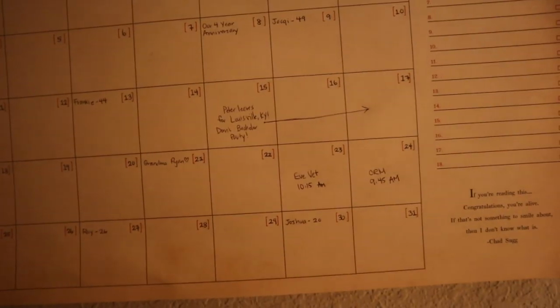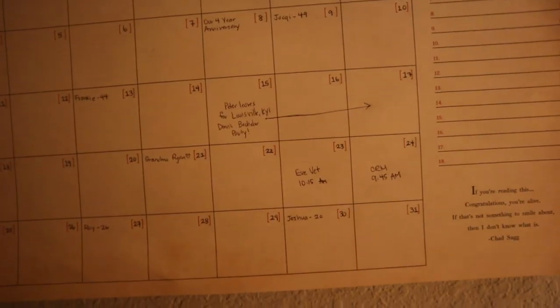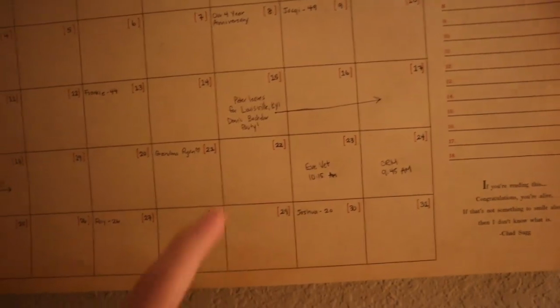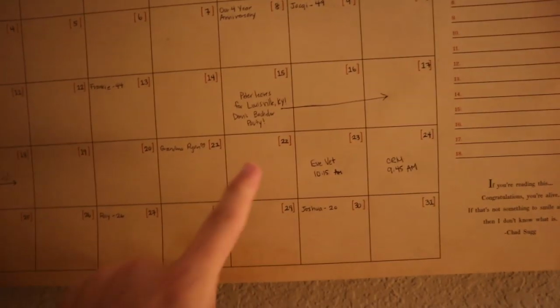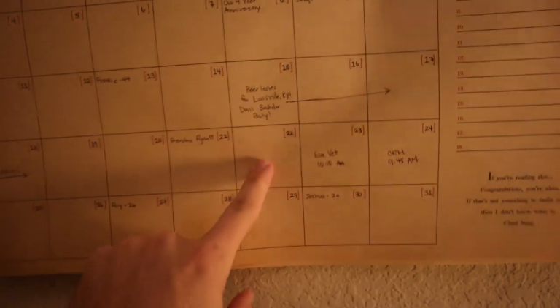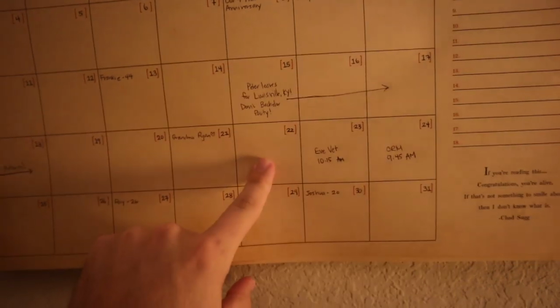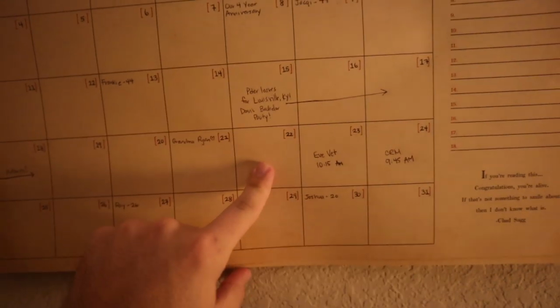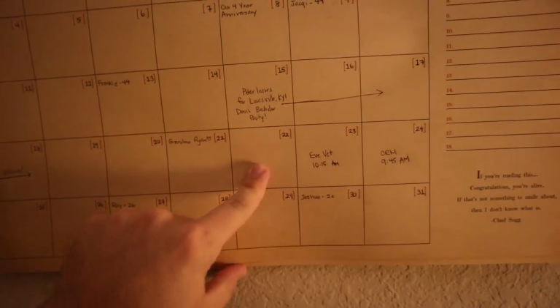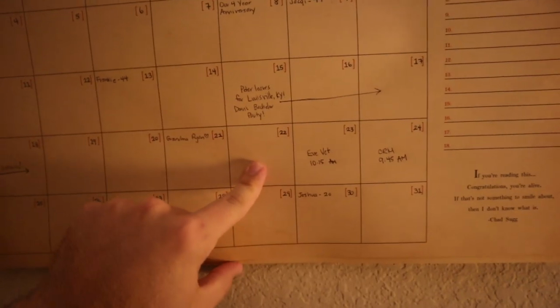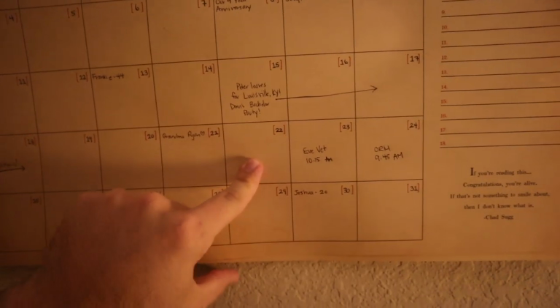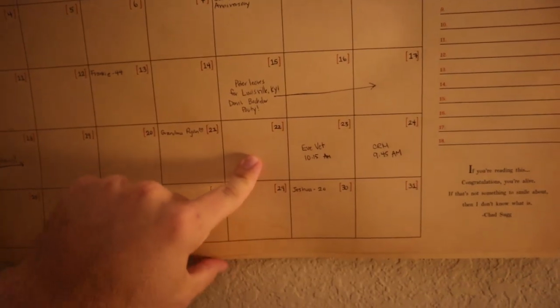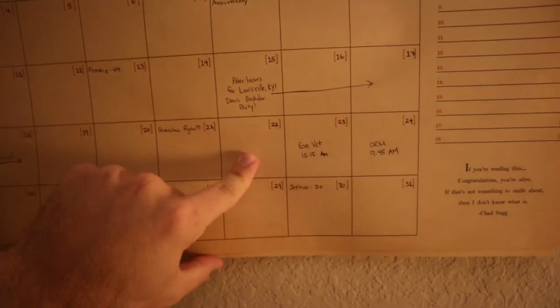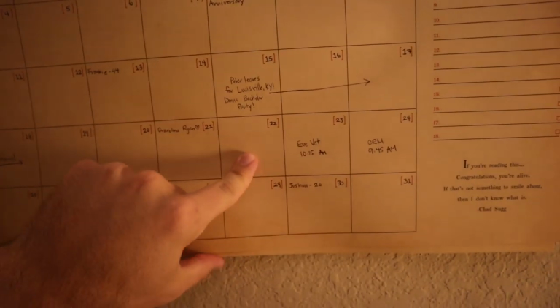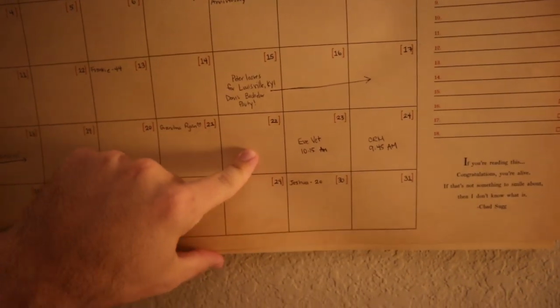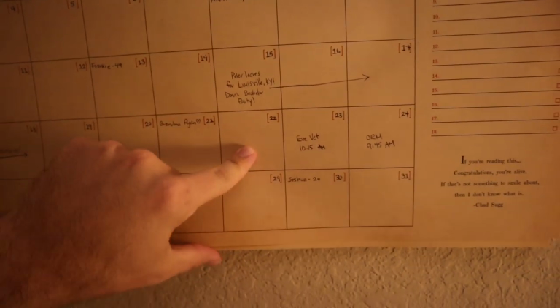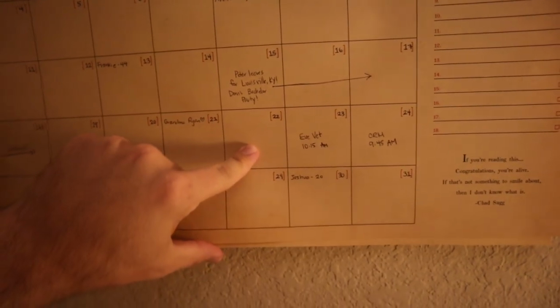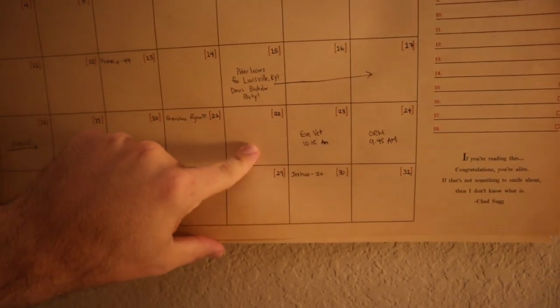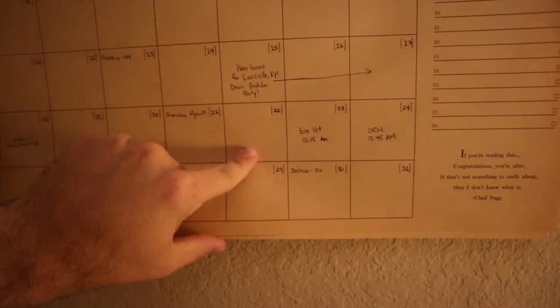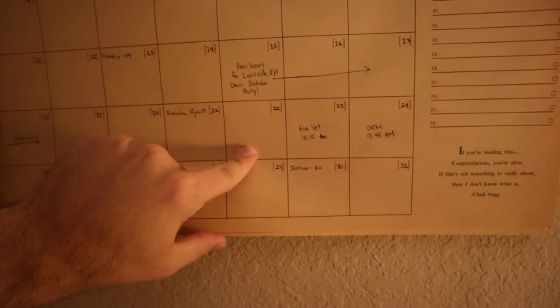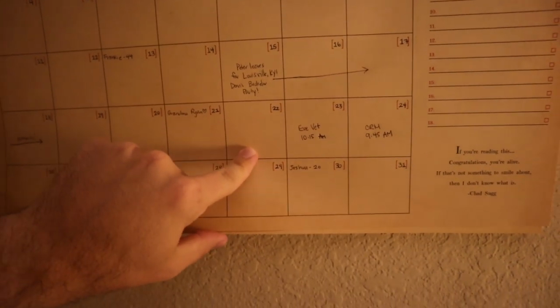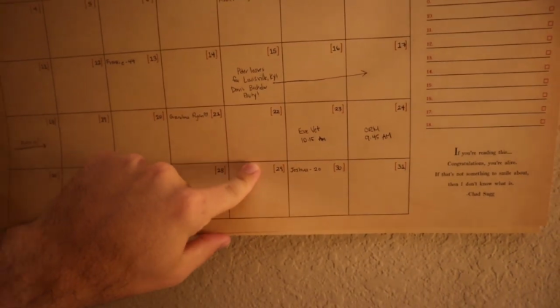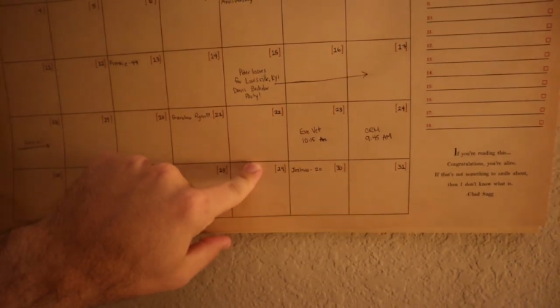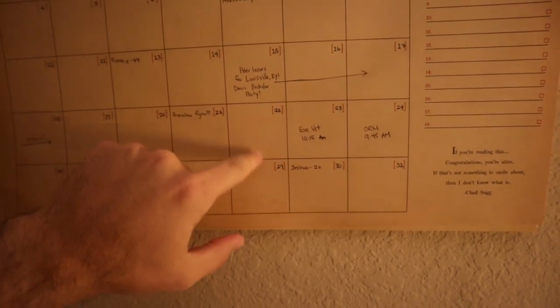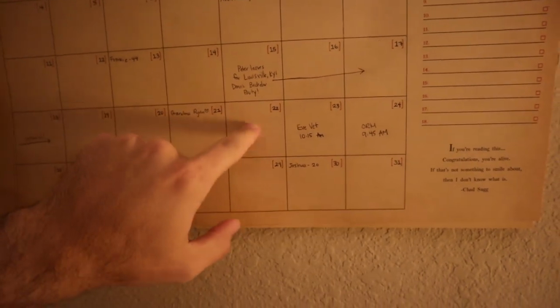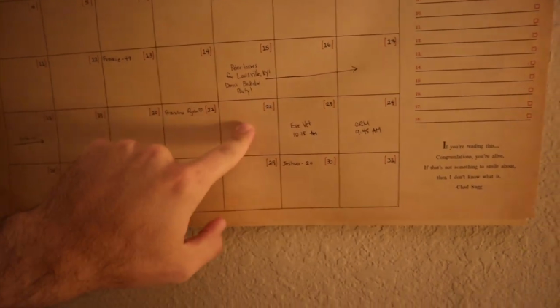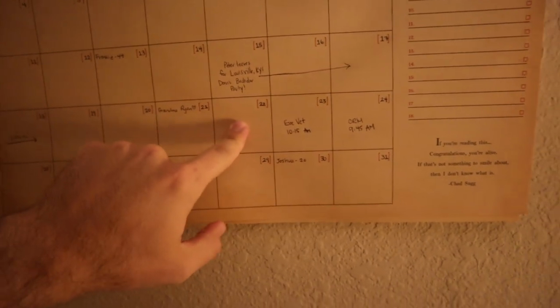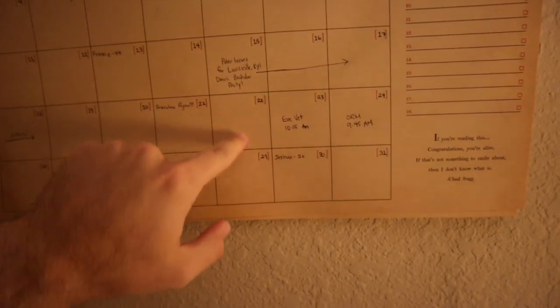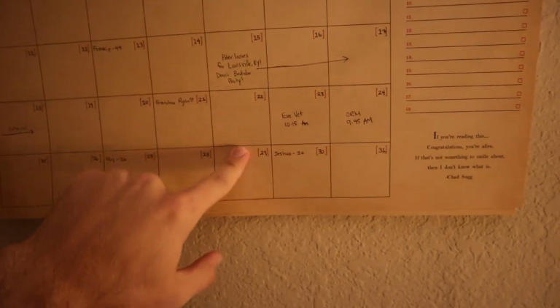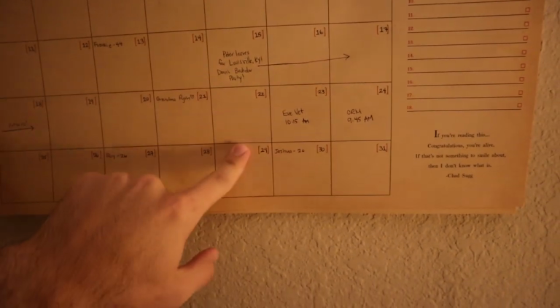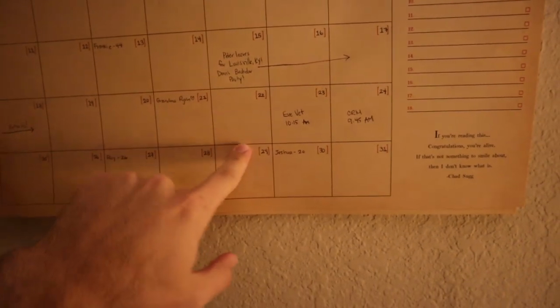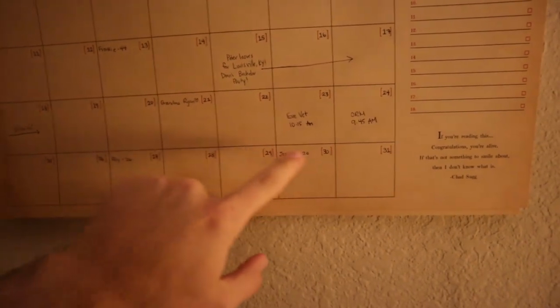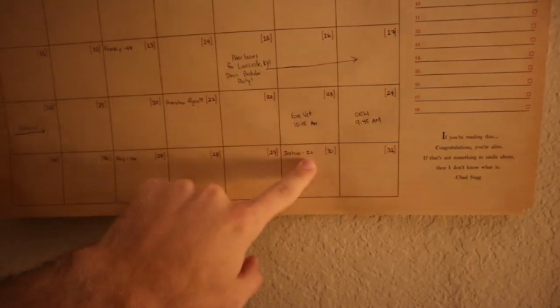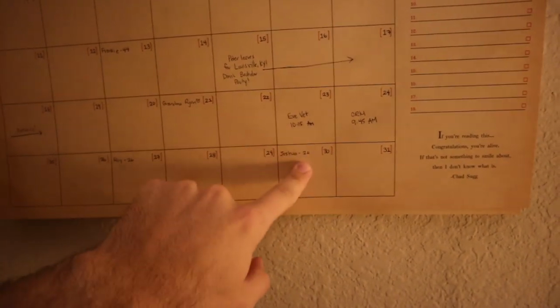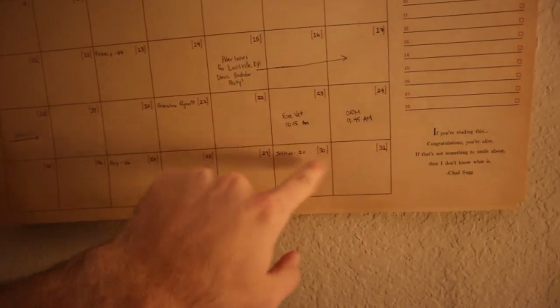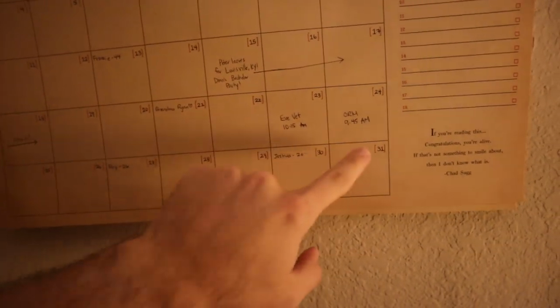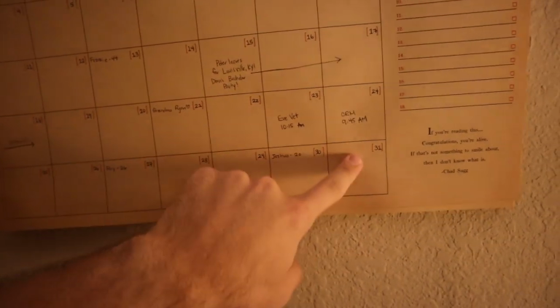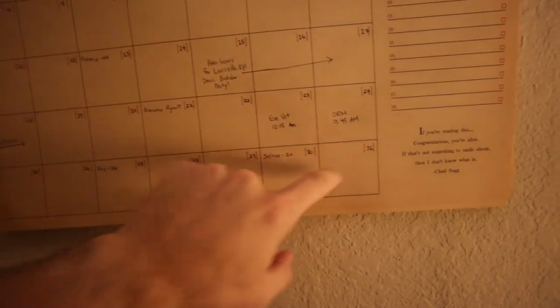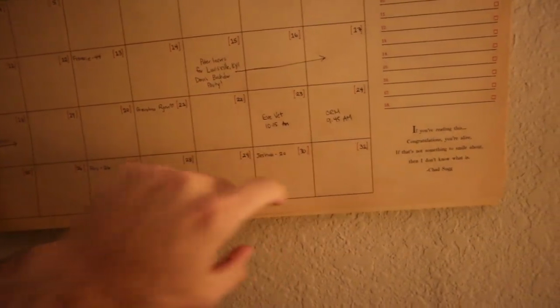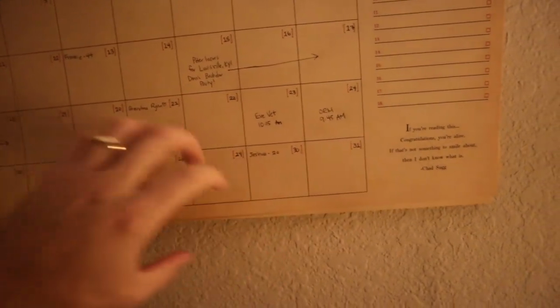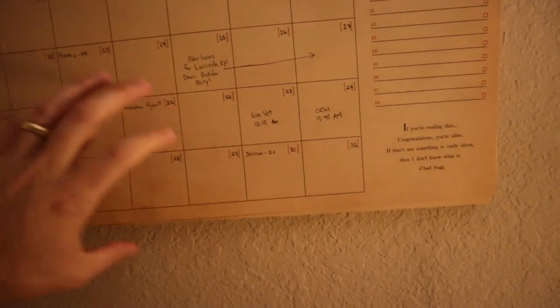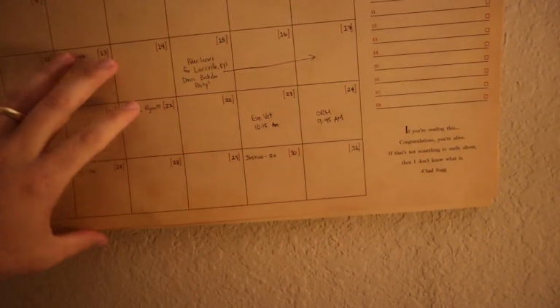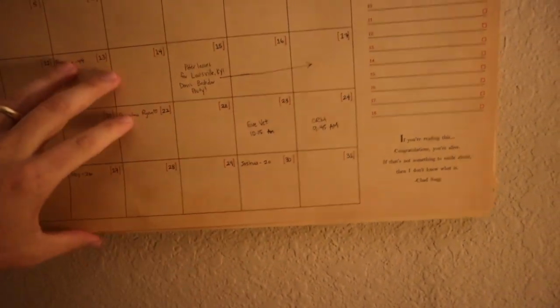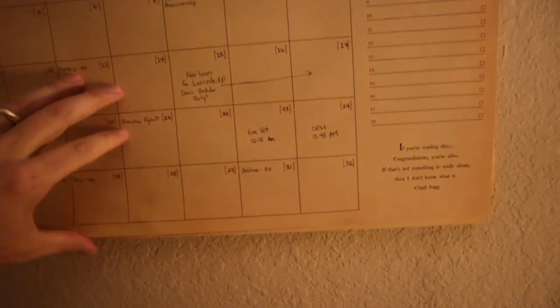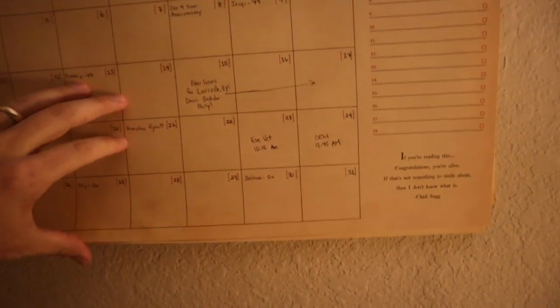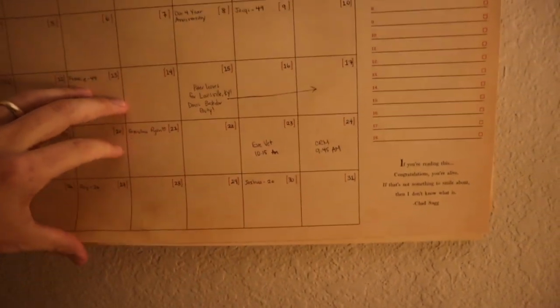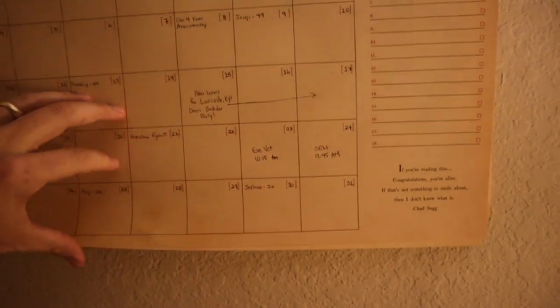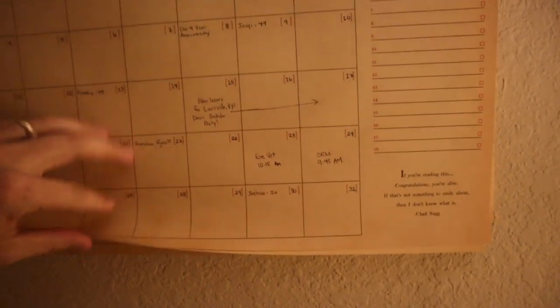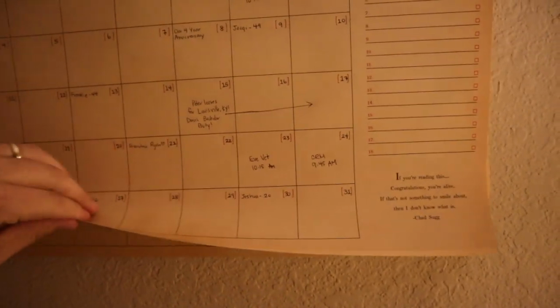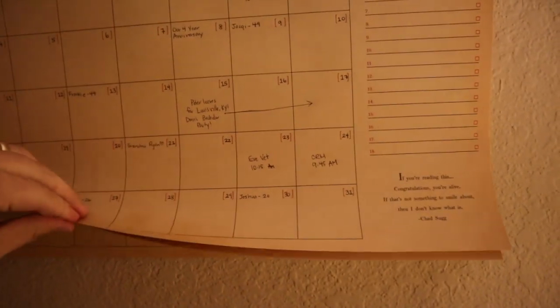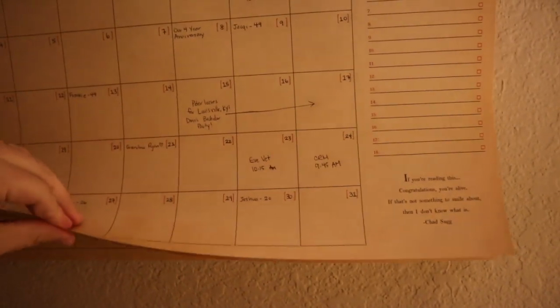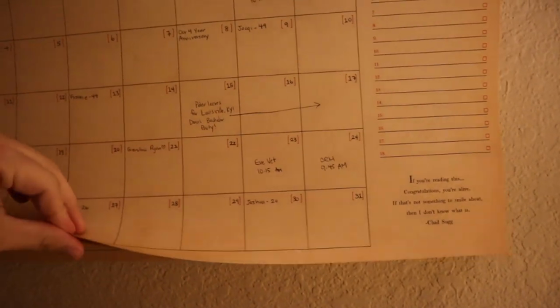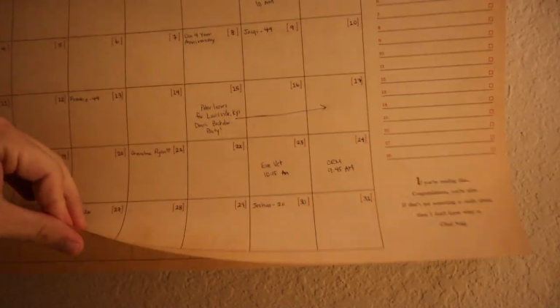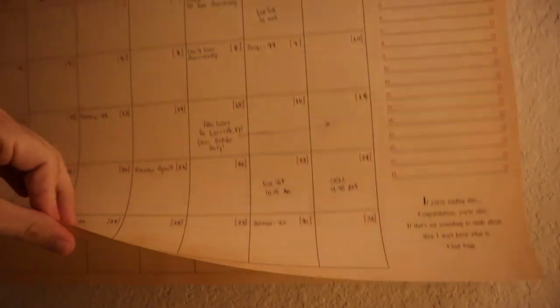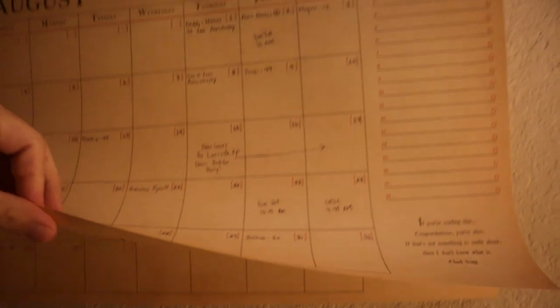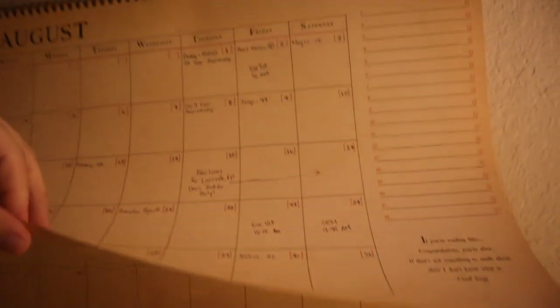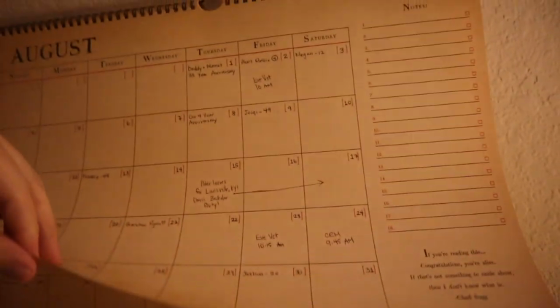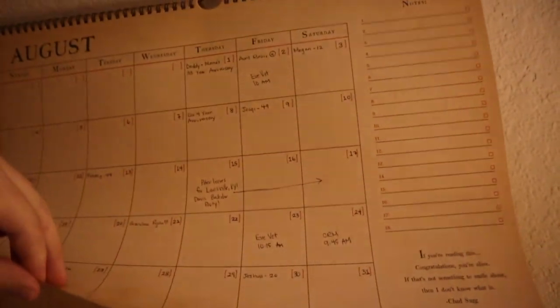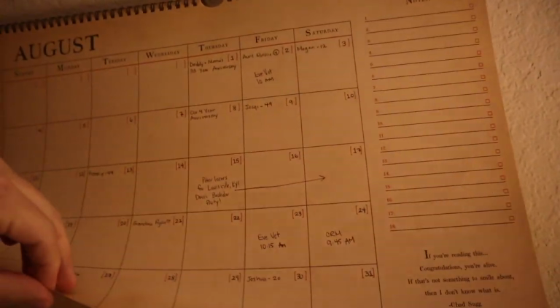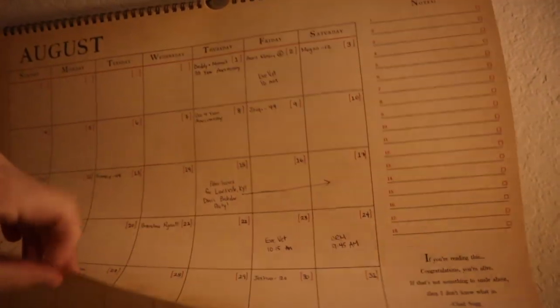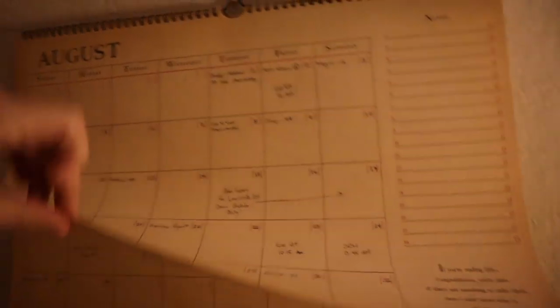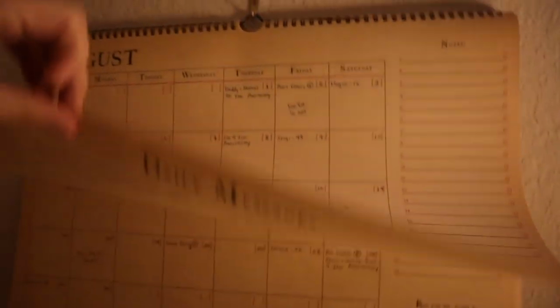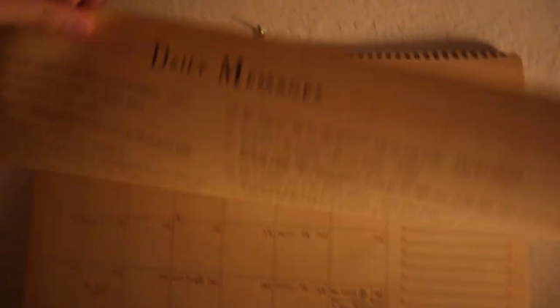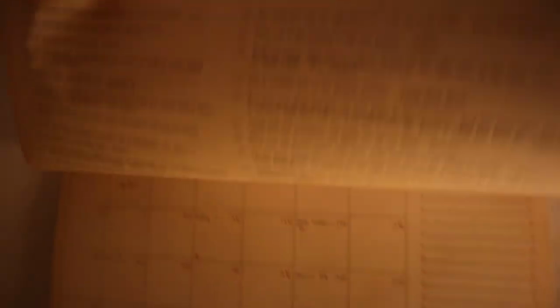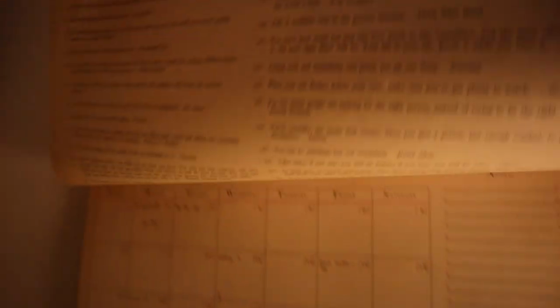Today, August 22nd — only nine days left in this apartment, which is just wild.